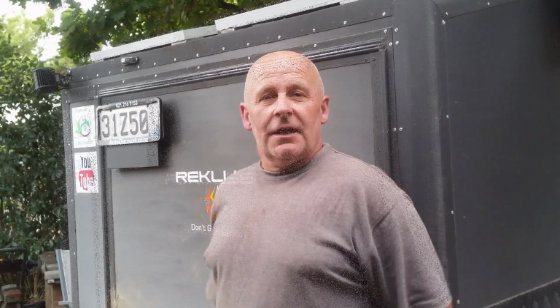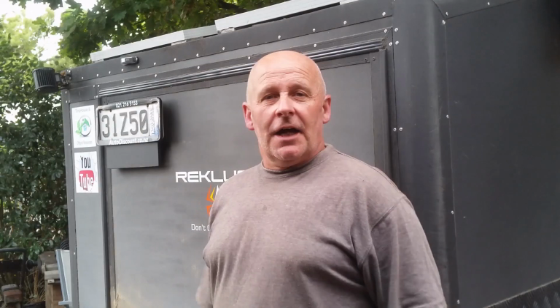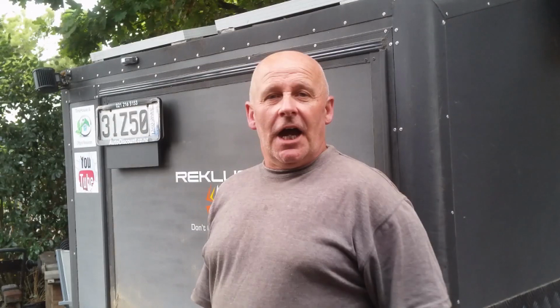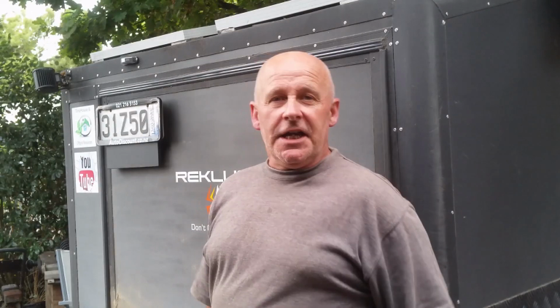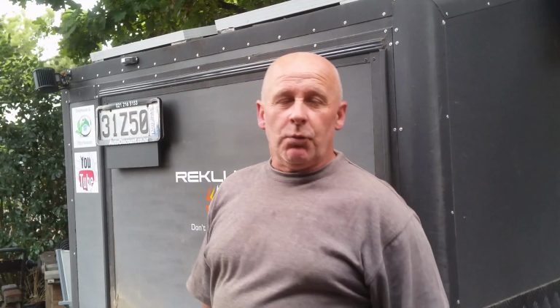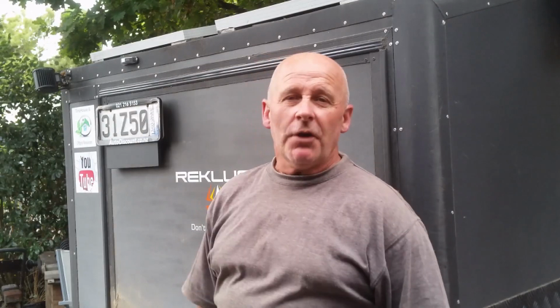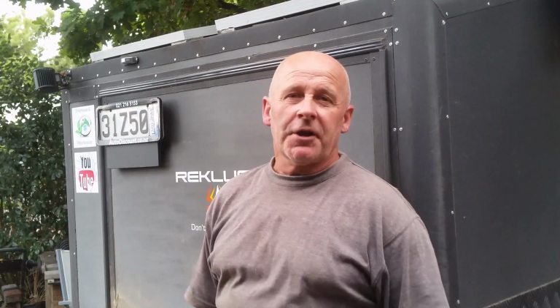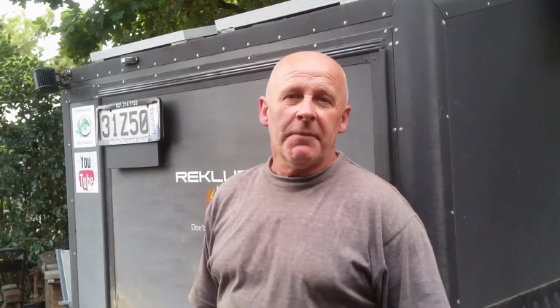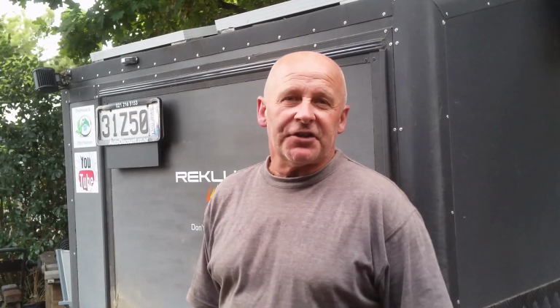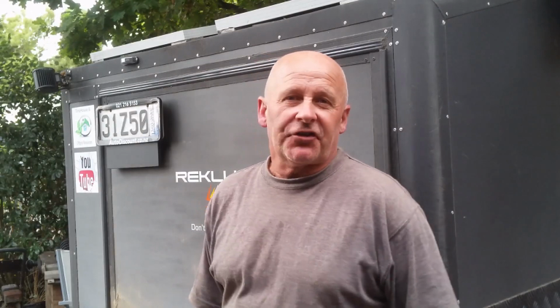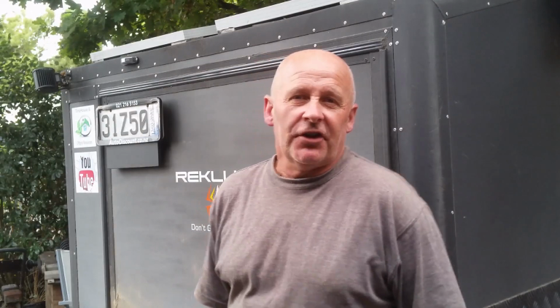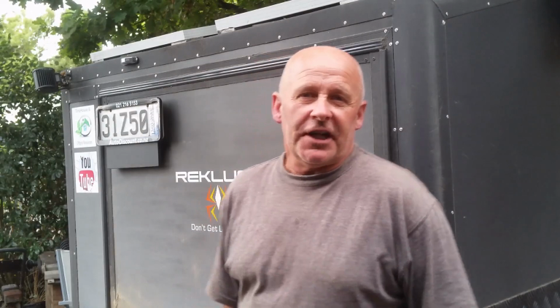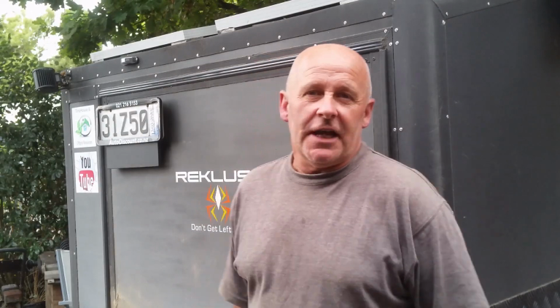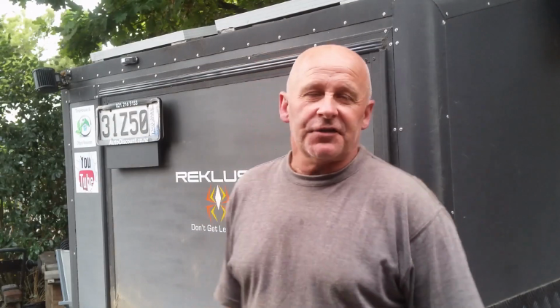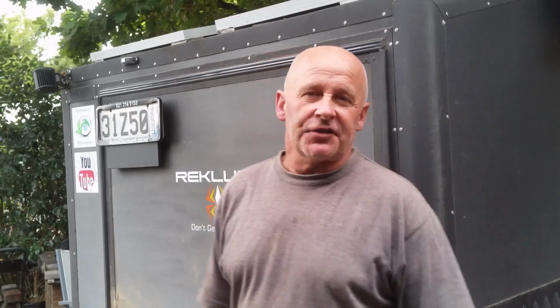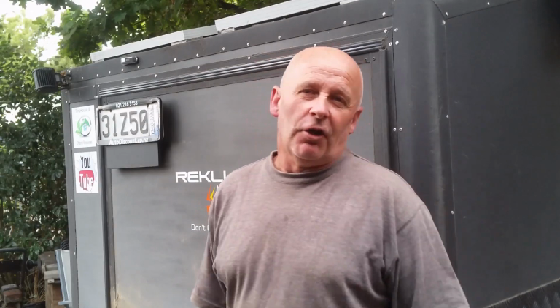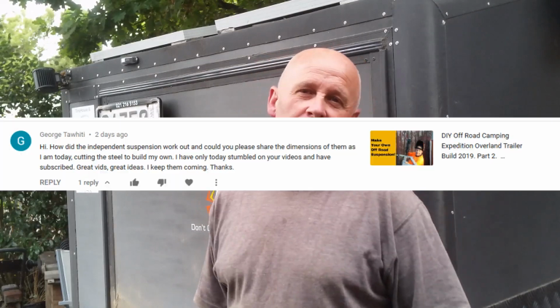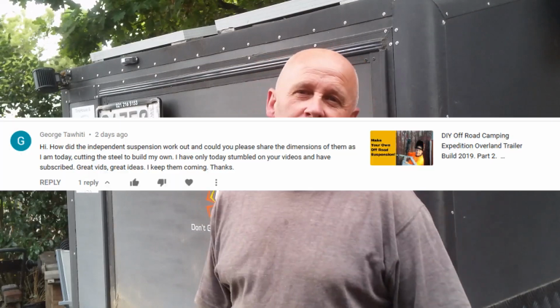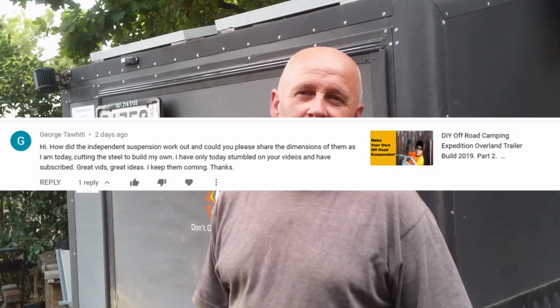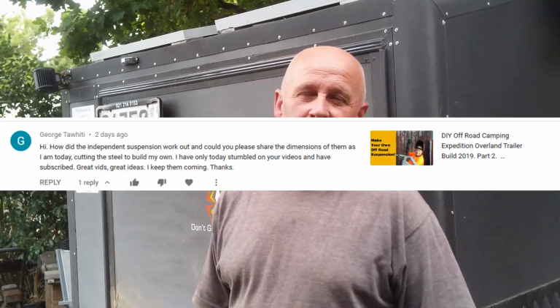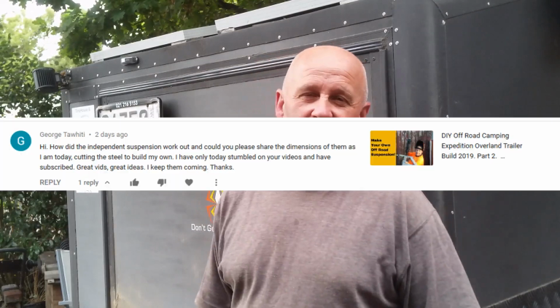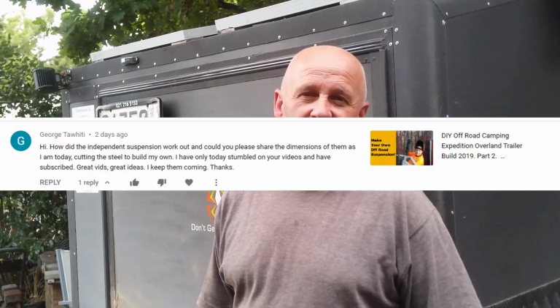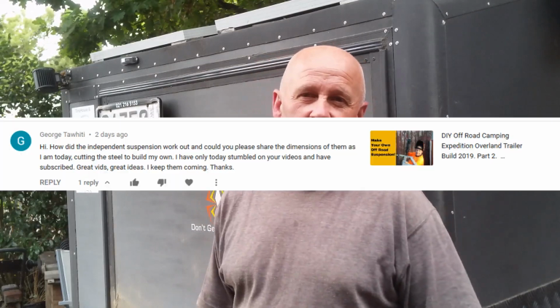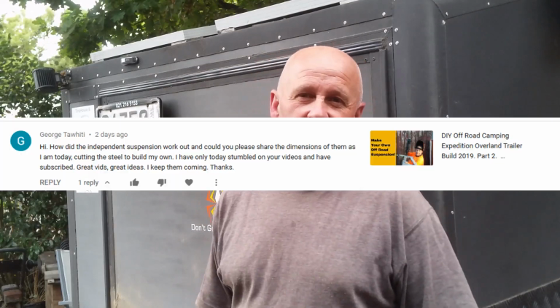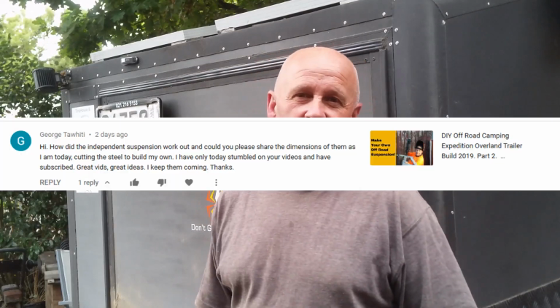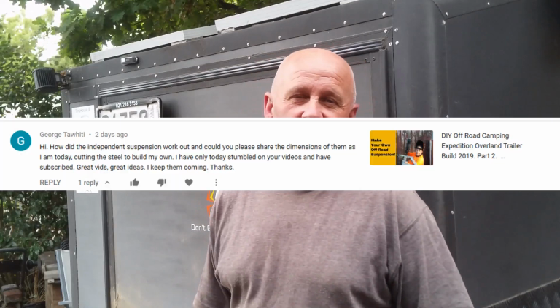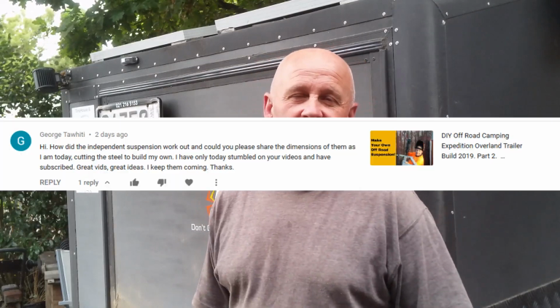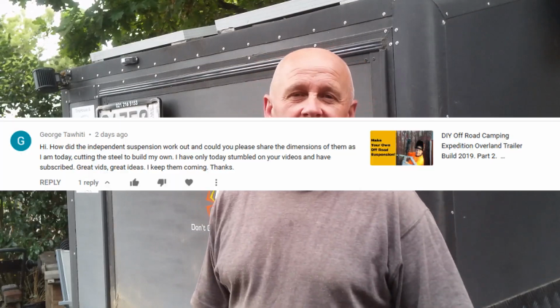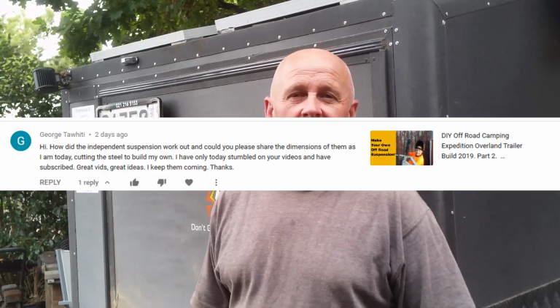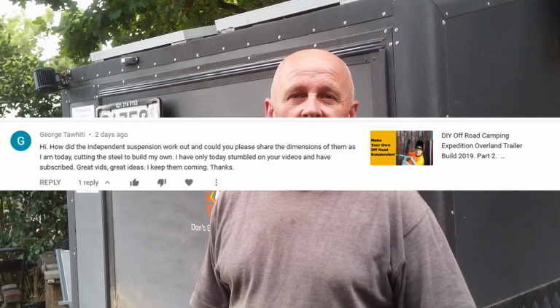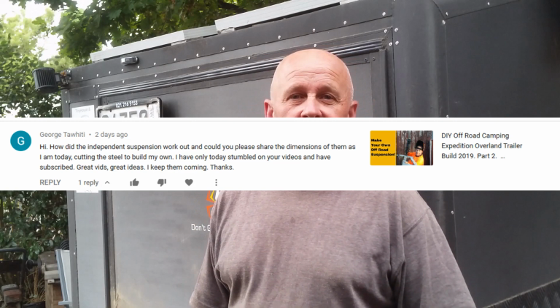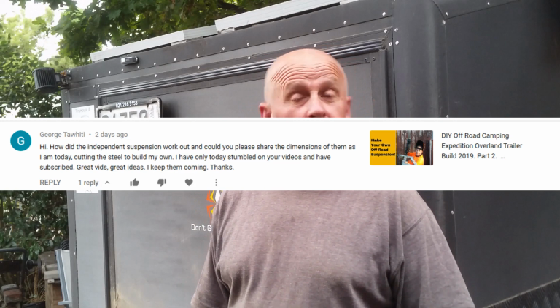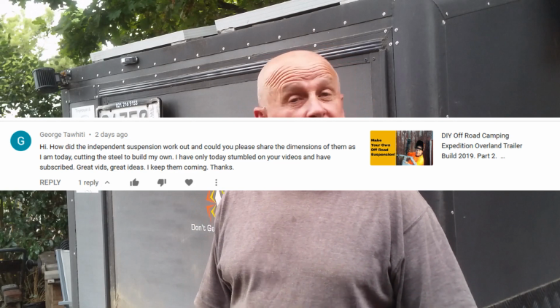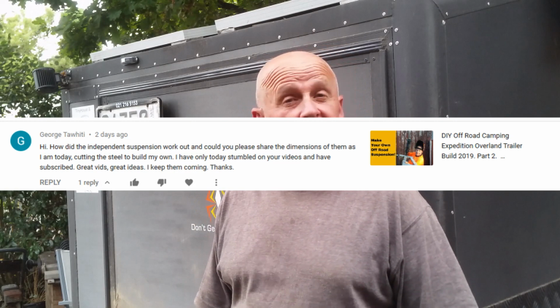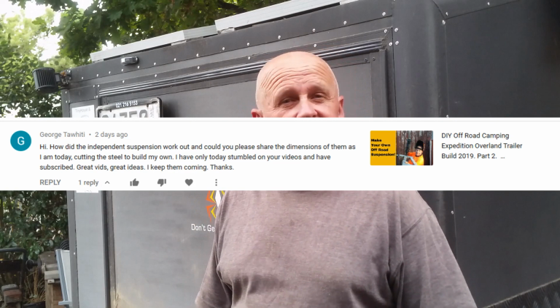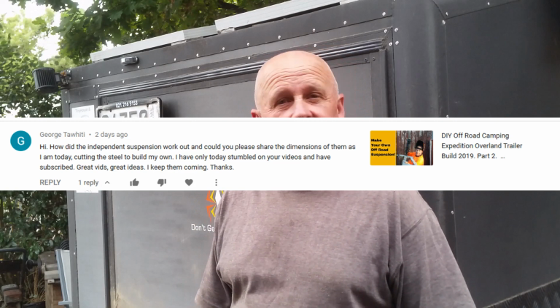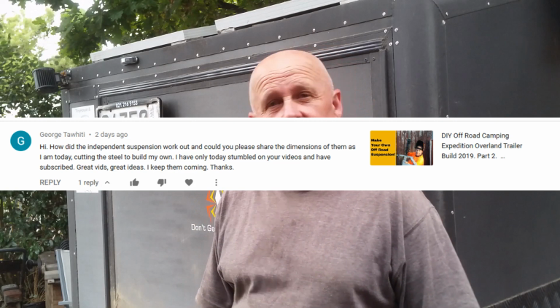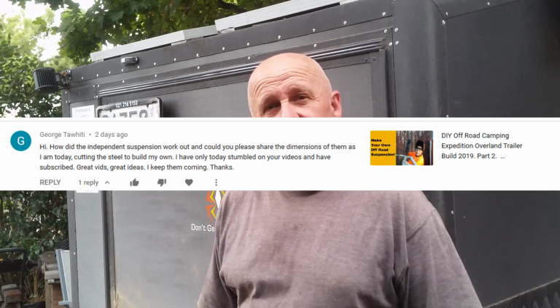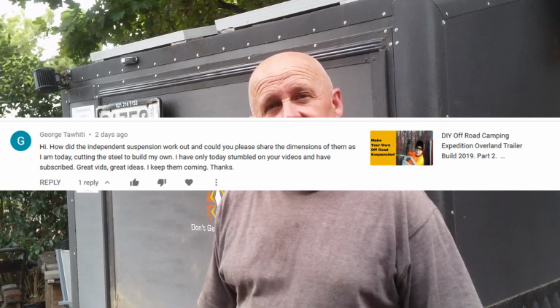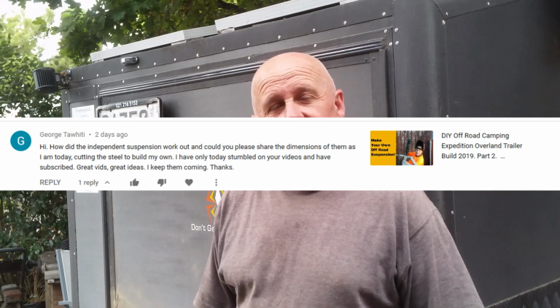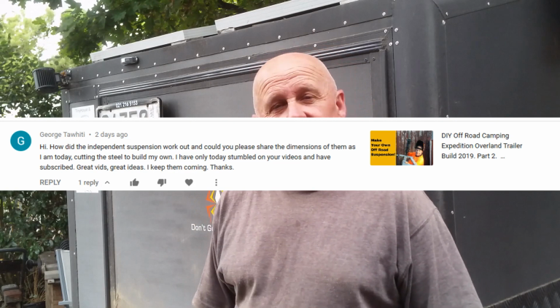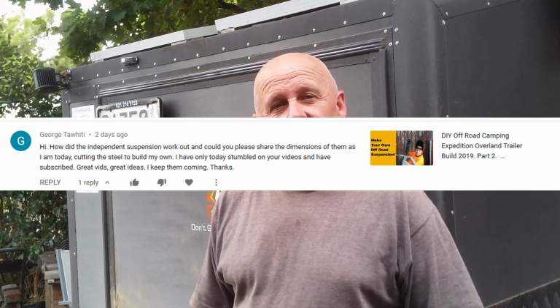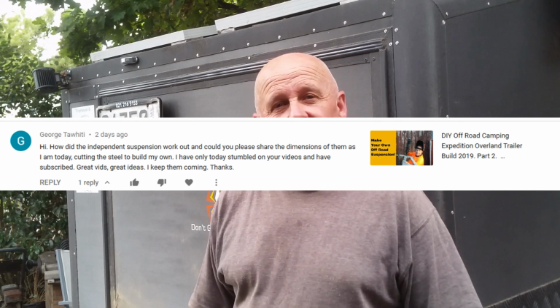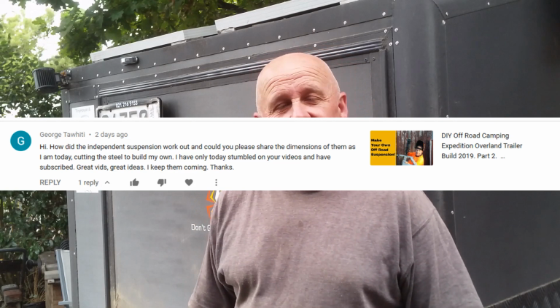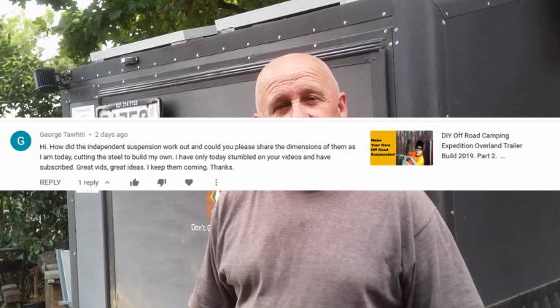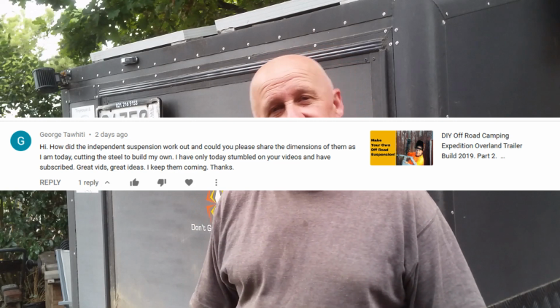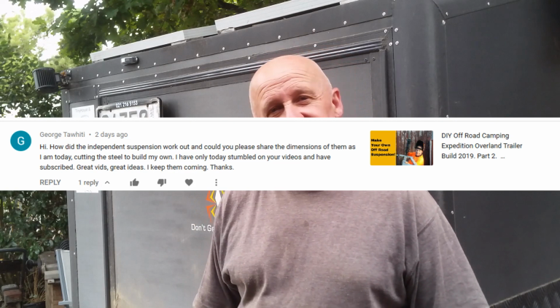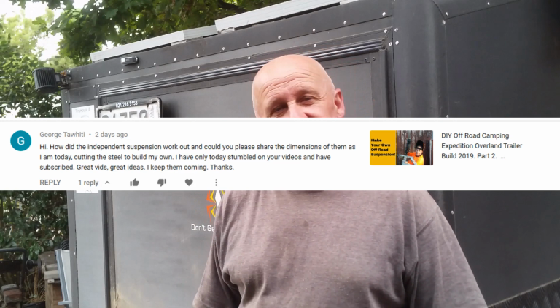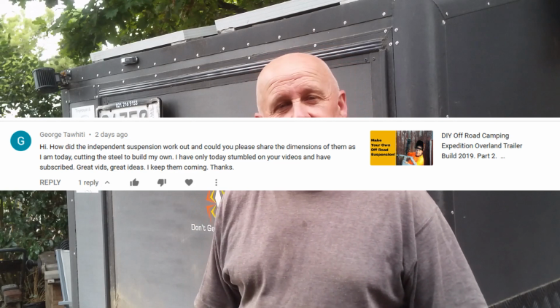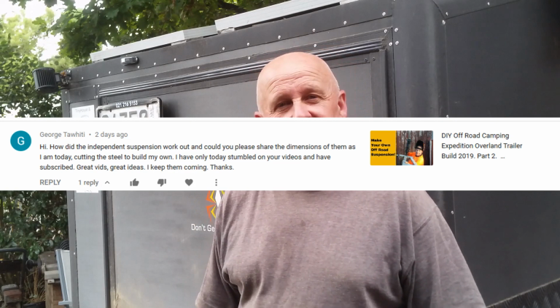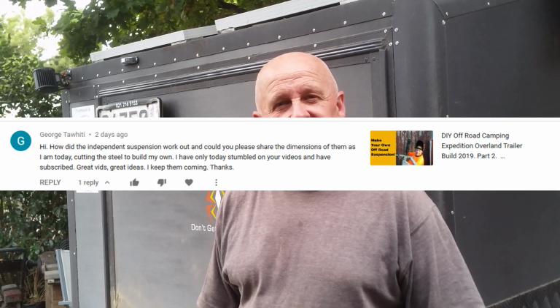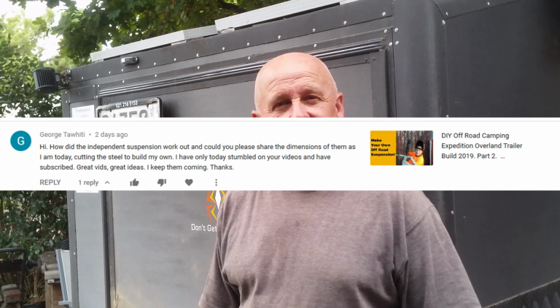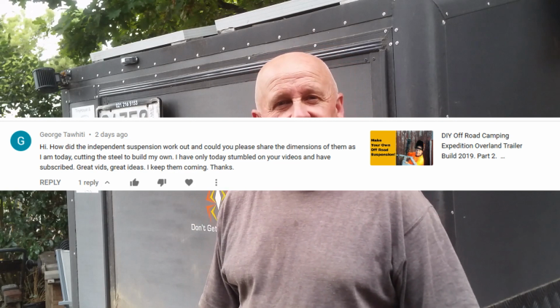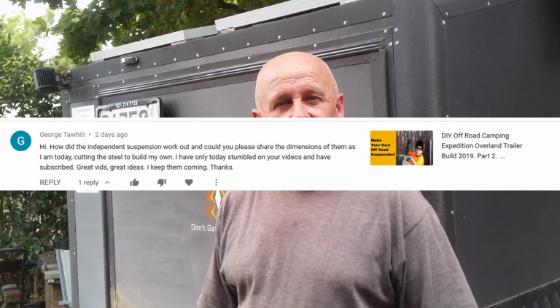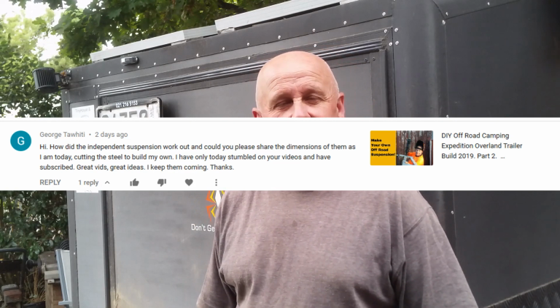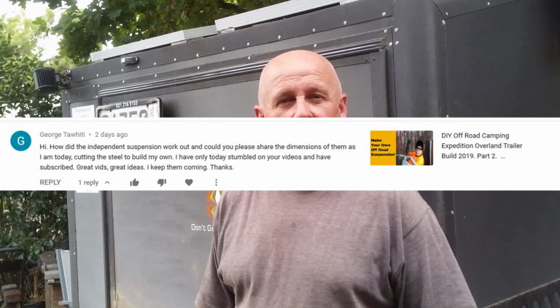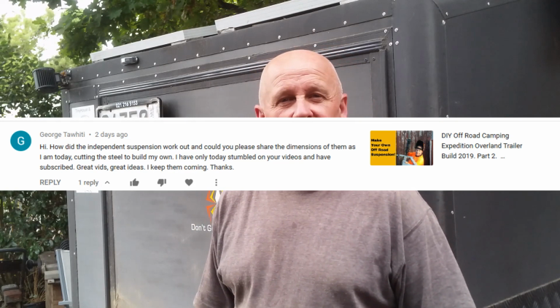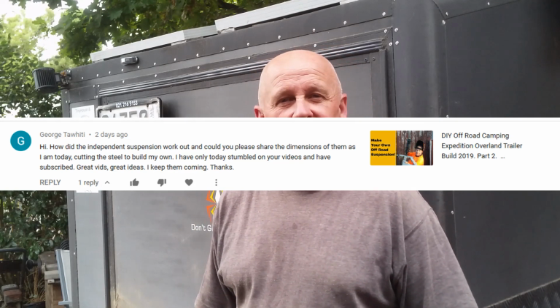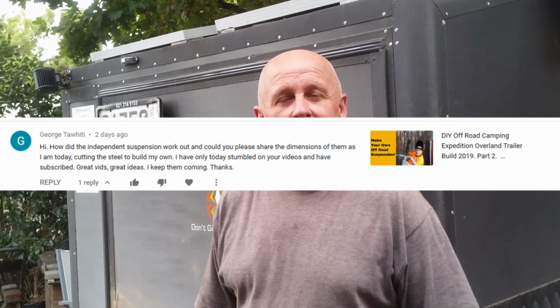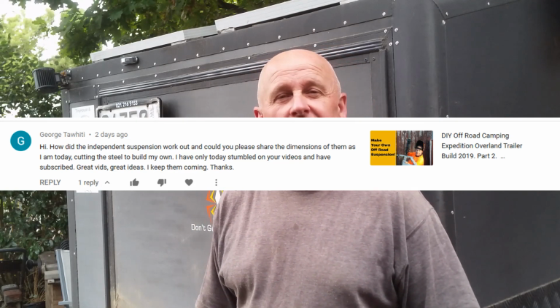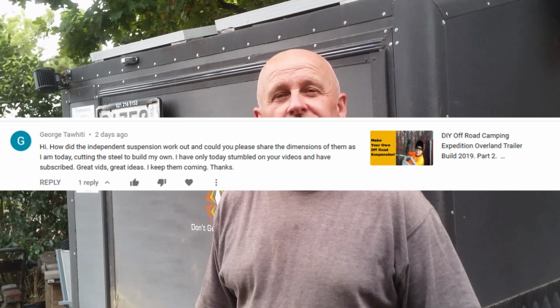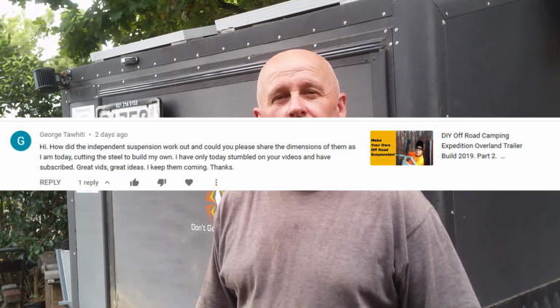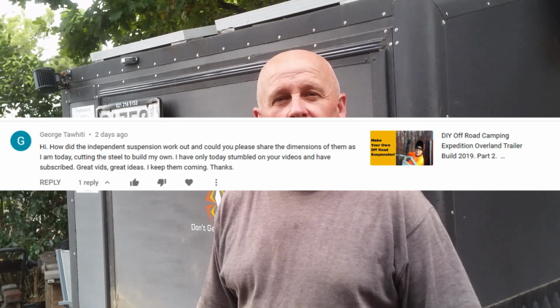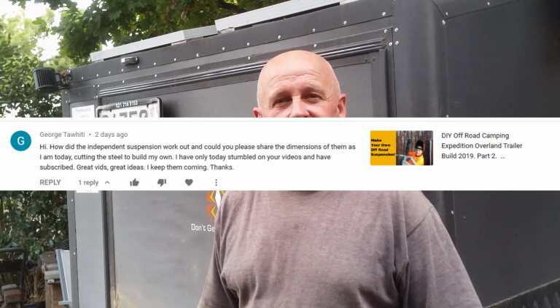Hey, welcome back to Tiny House and Off Grid Resources. Two days ago, I had a message from a subscriber by the name of George.